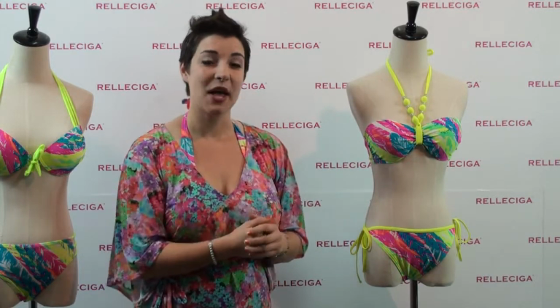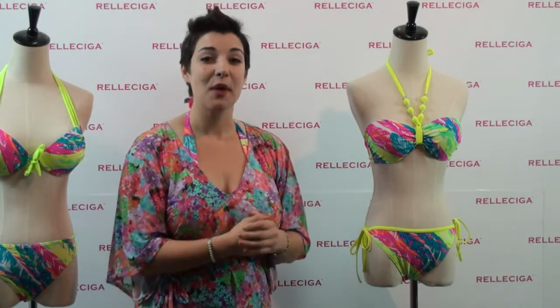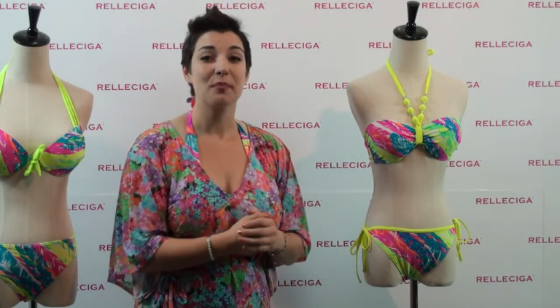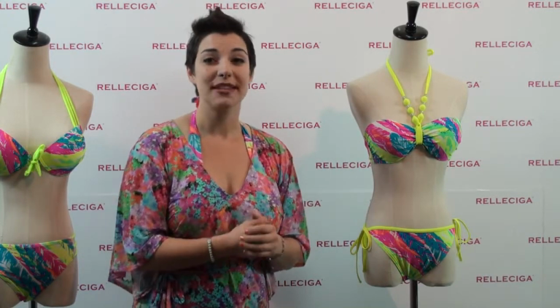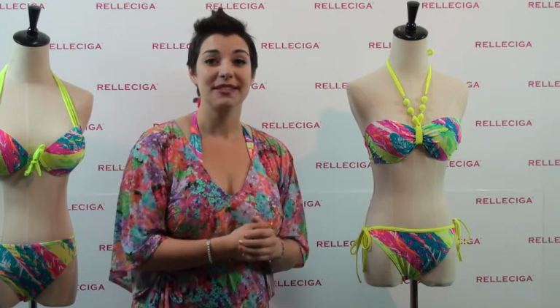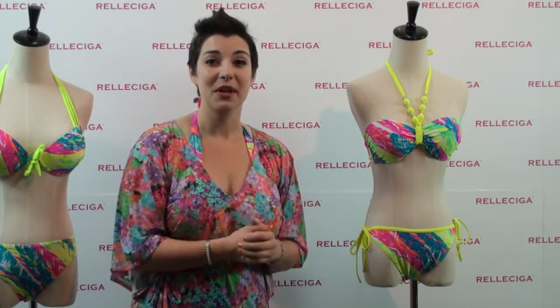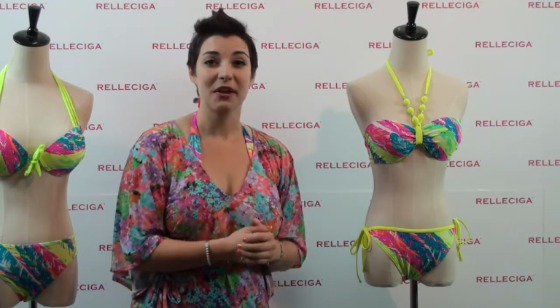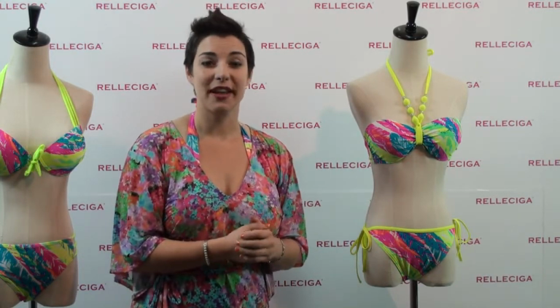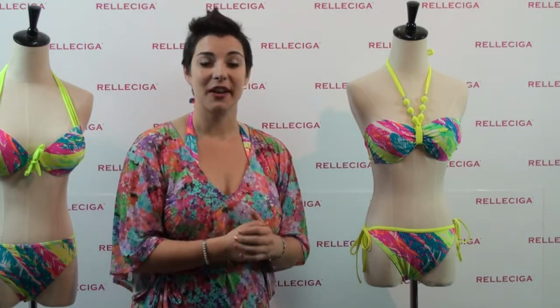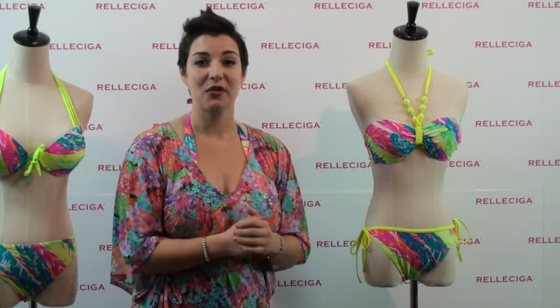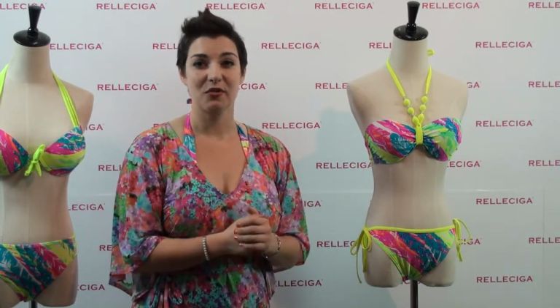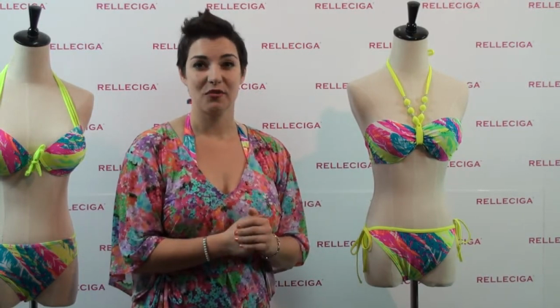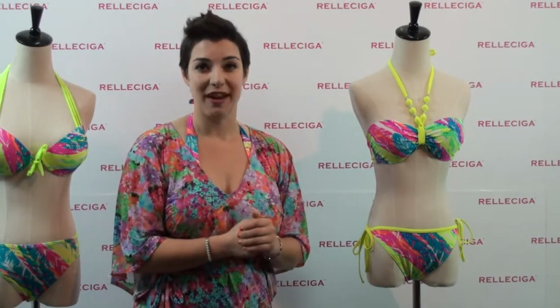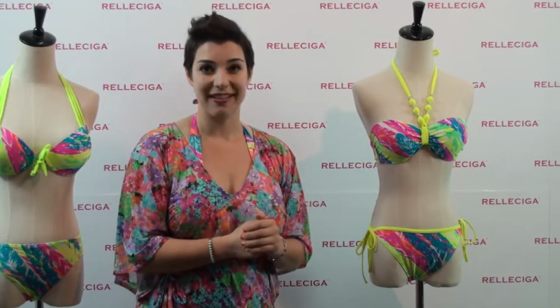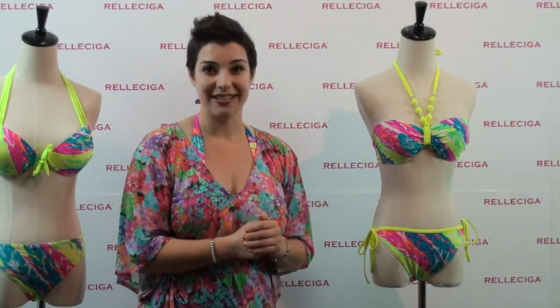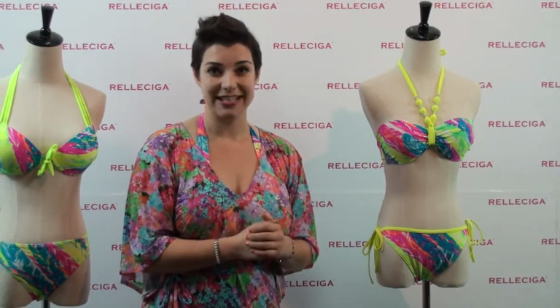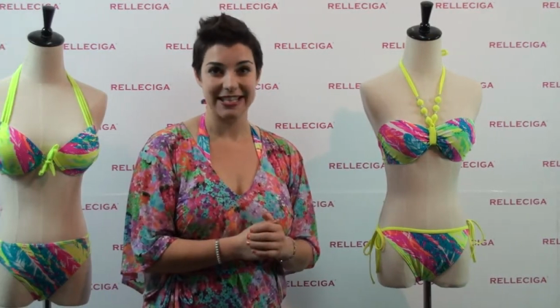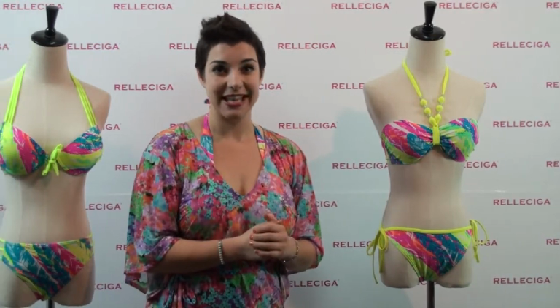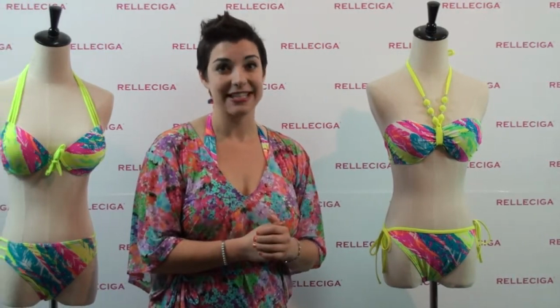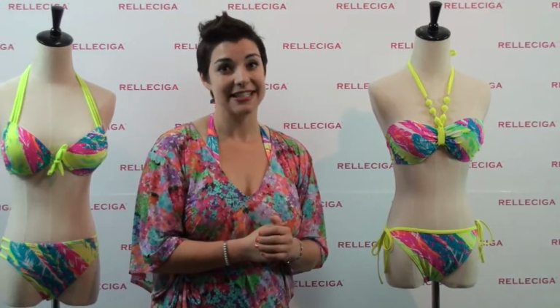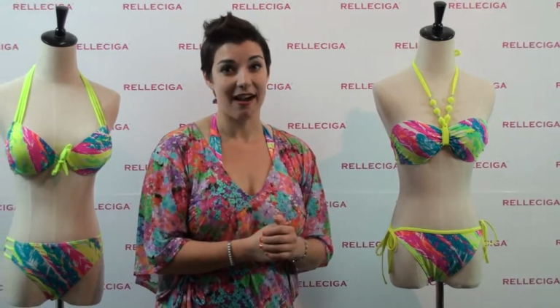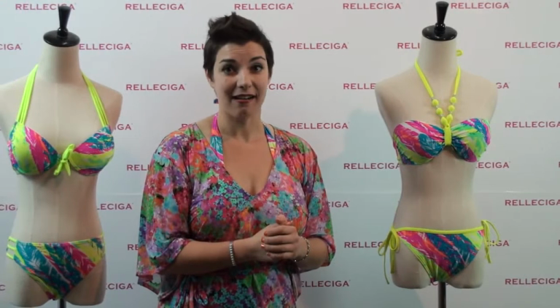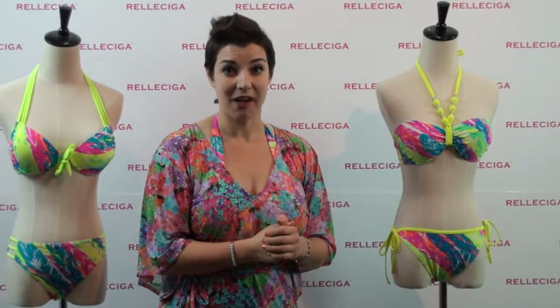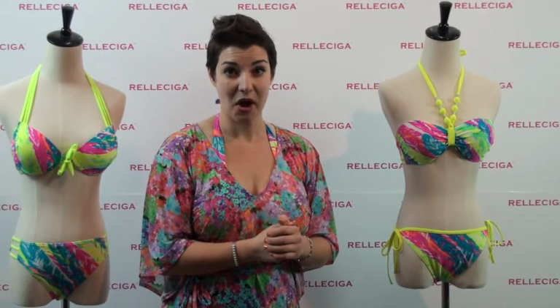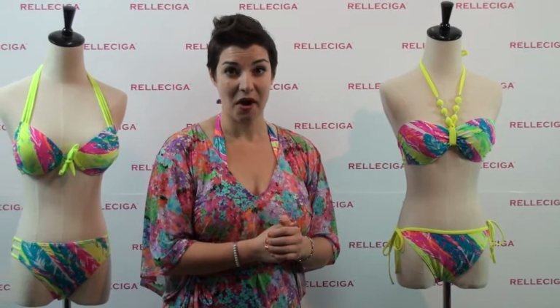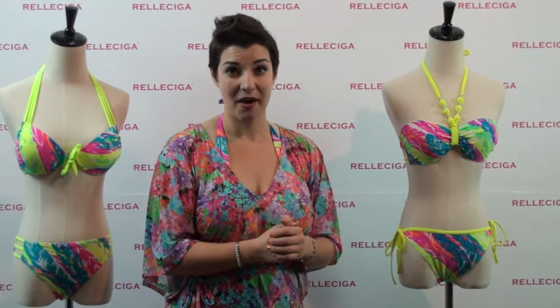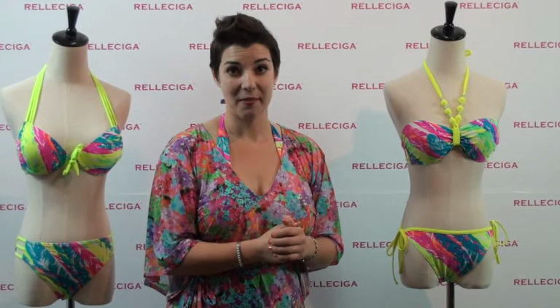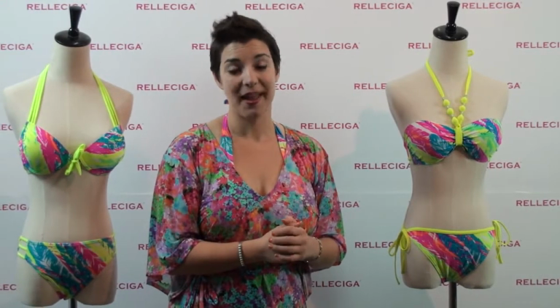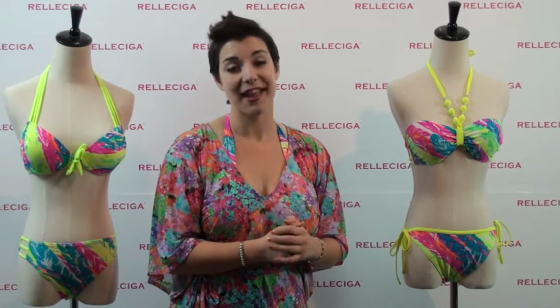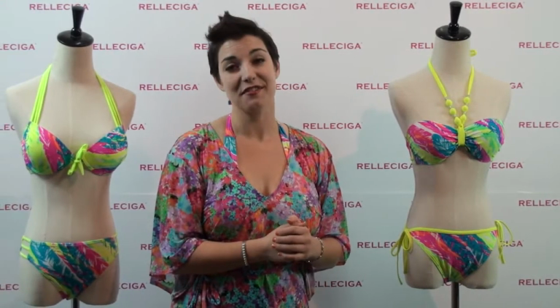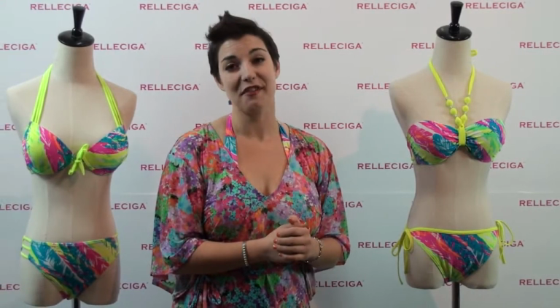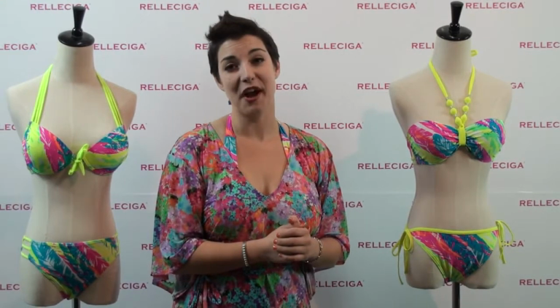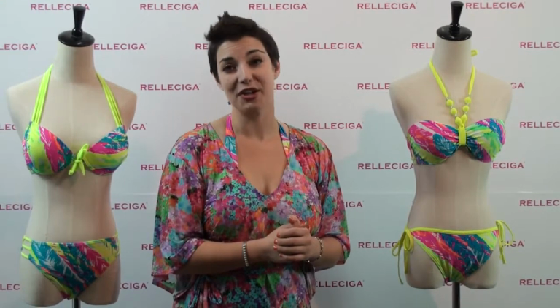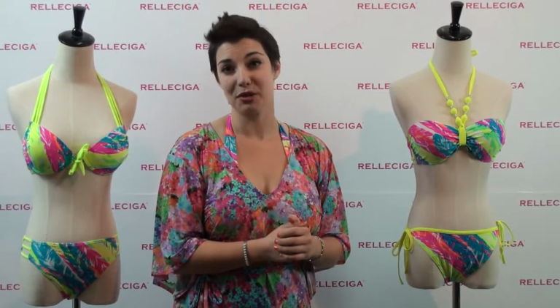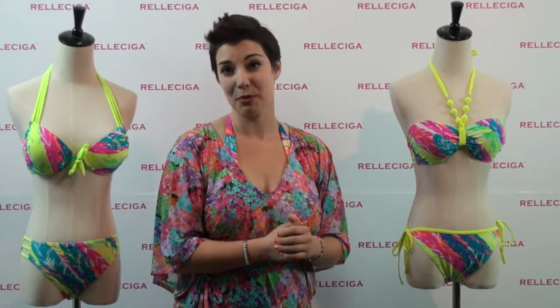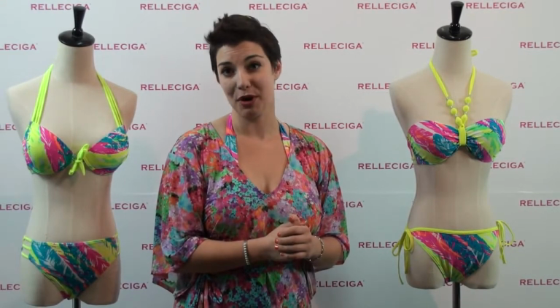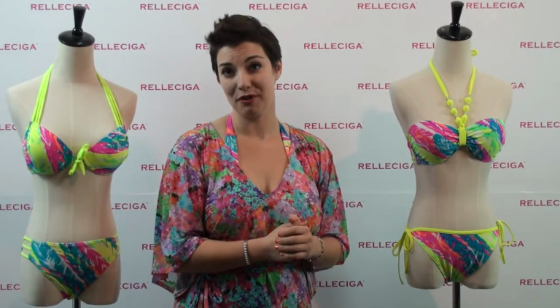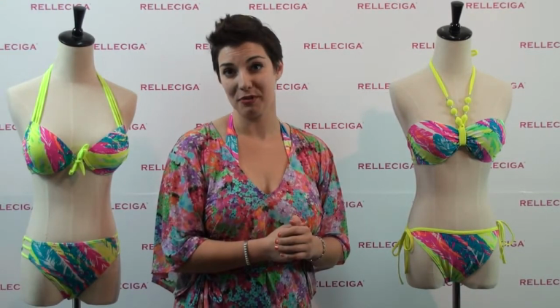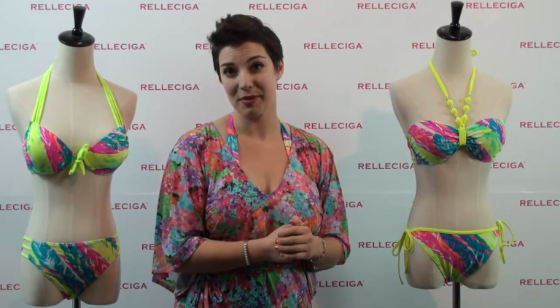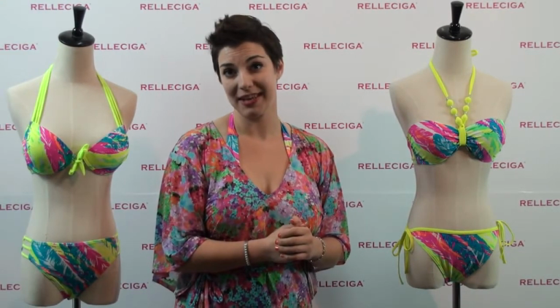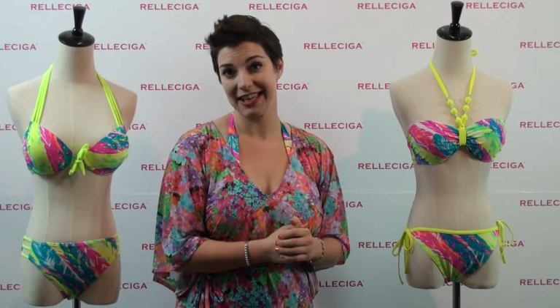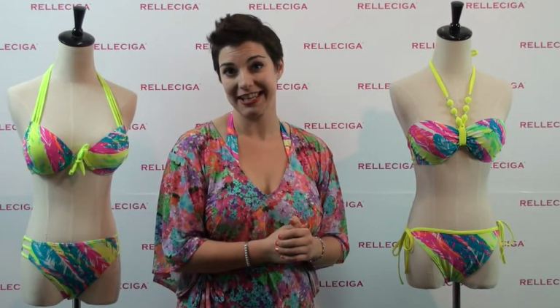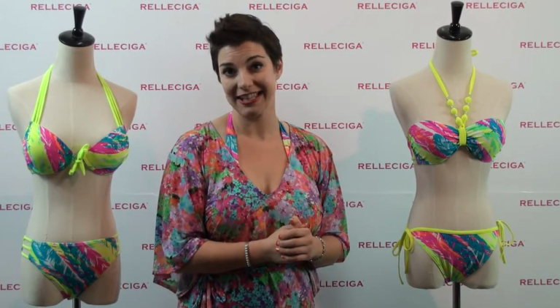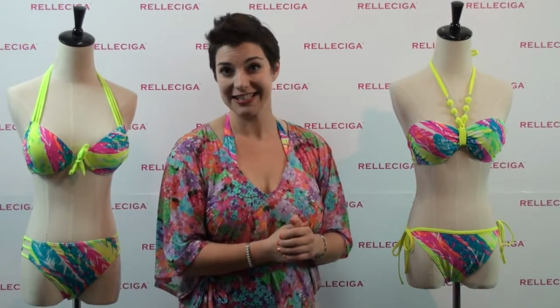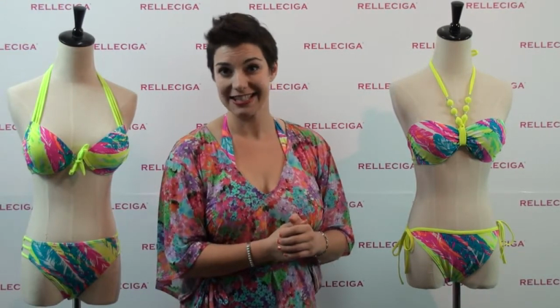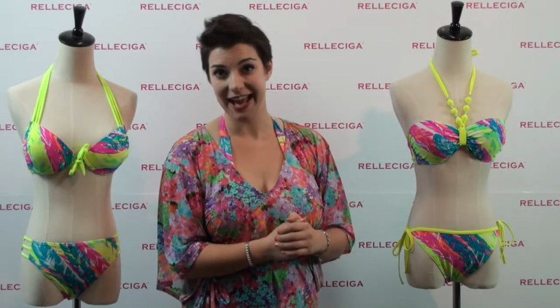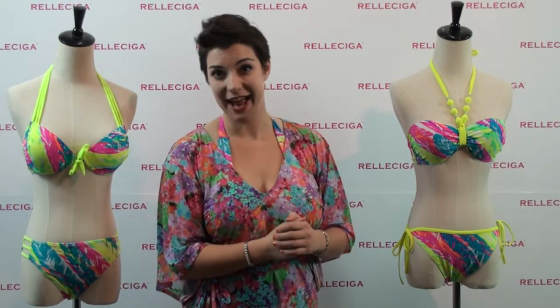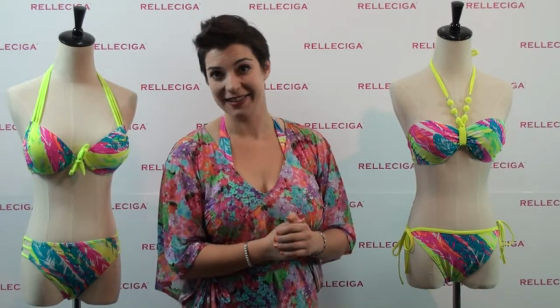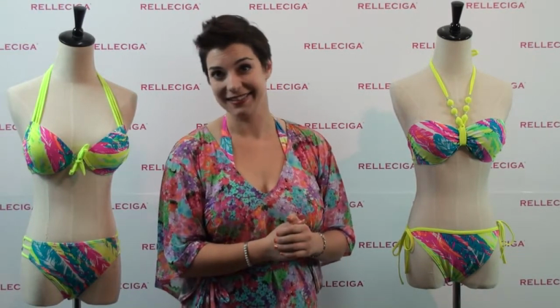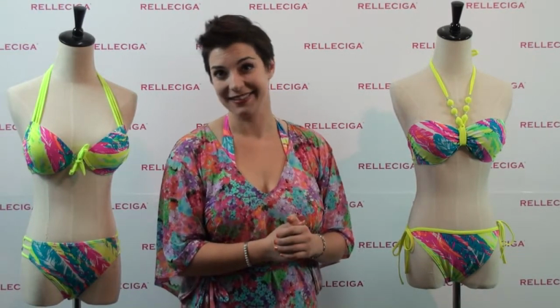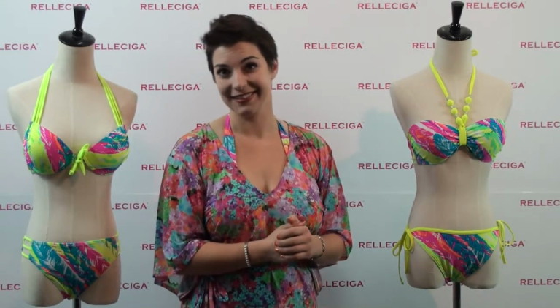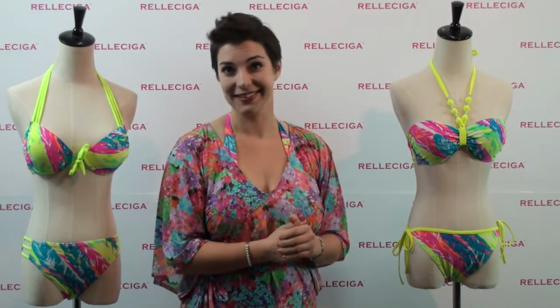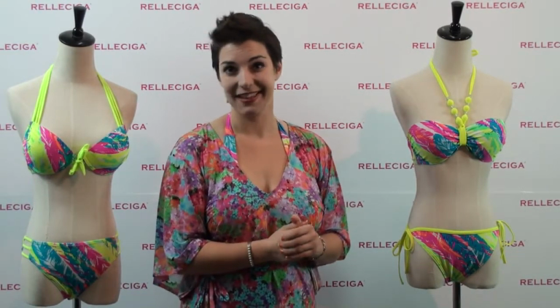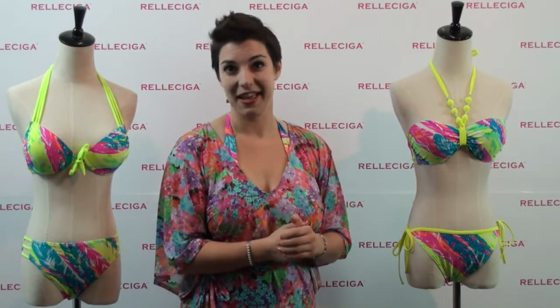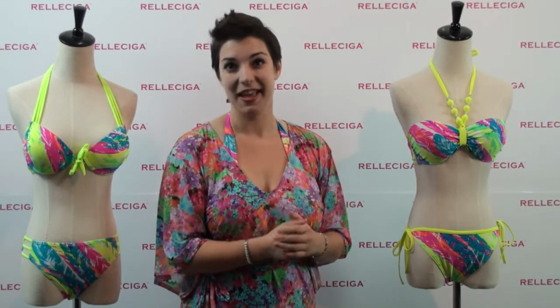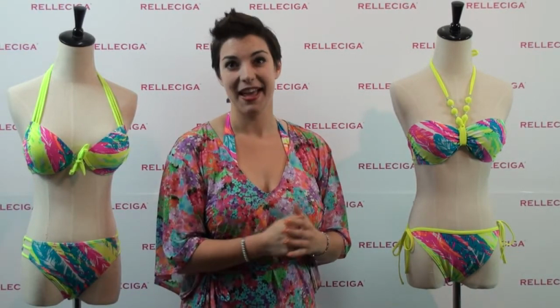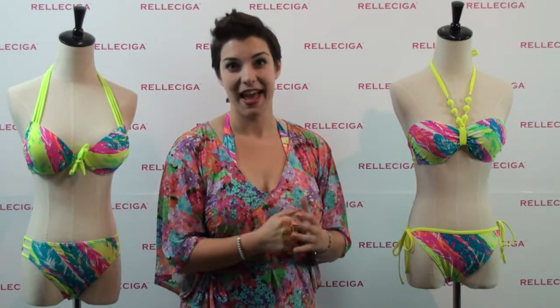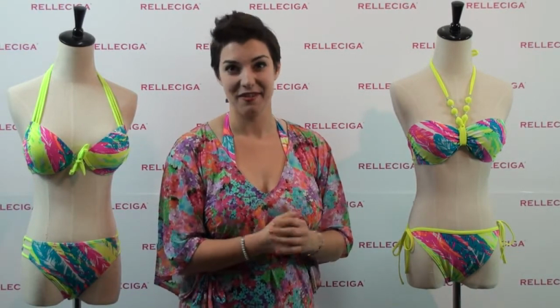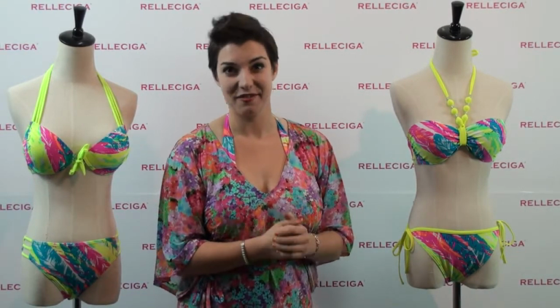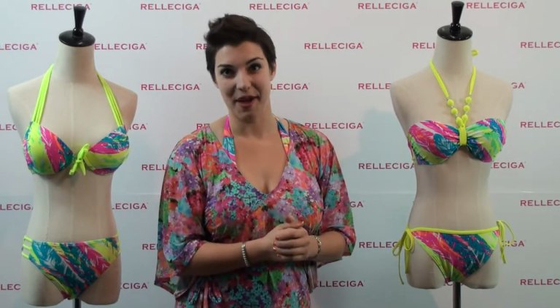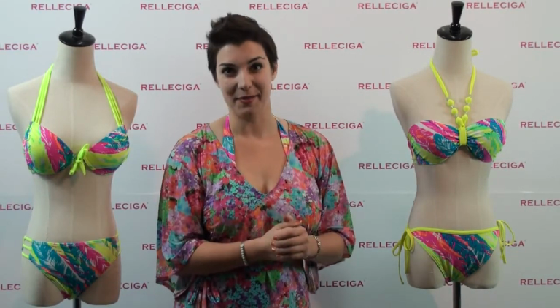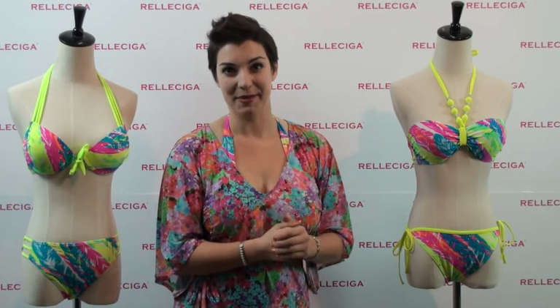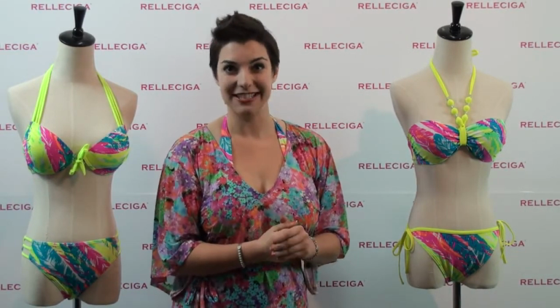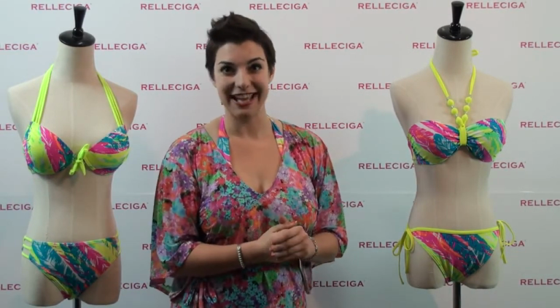Please go to RellaSiga.com and find your perfect bikini today. Have a fabulous day.